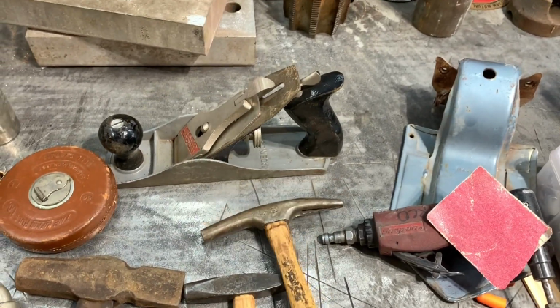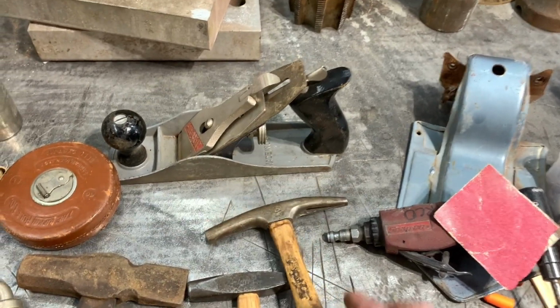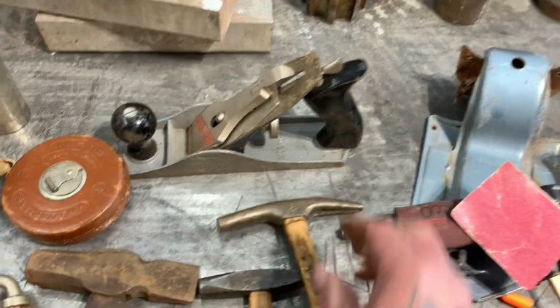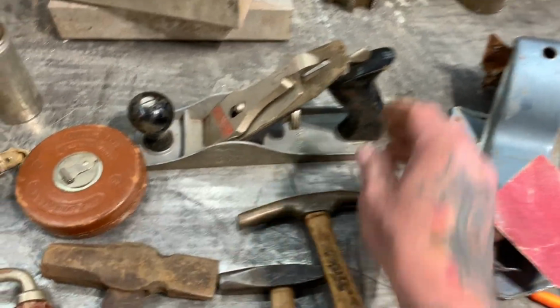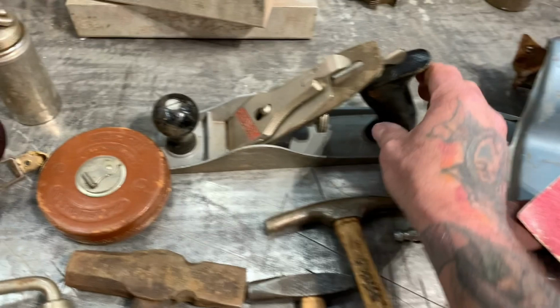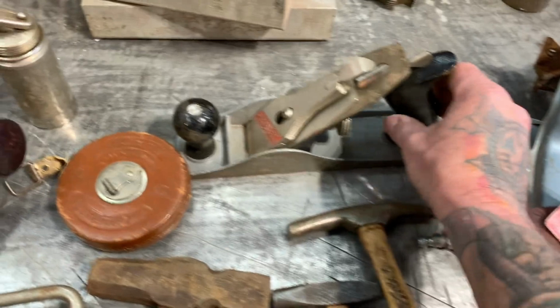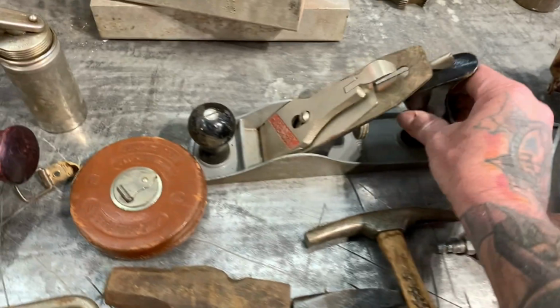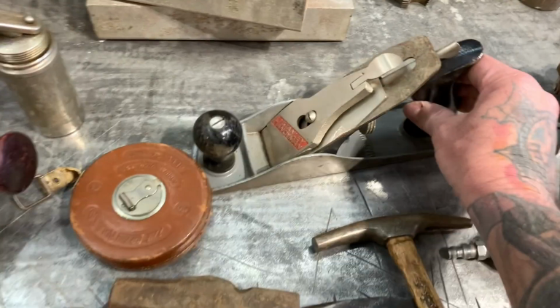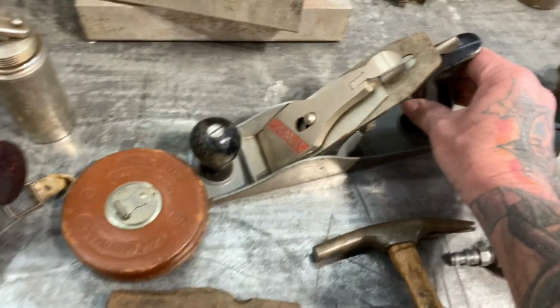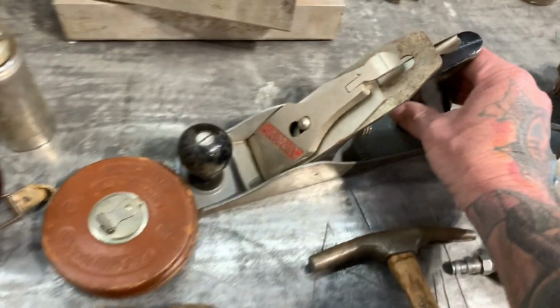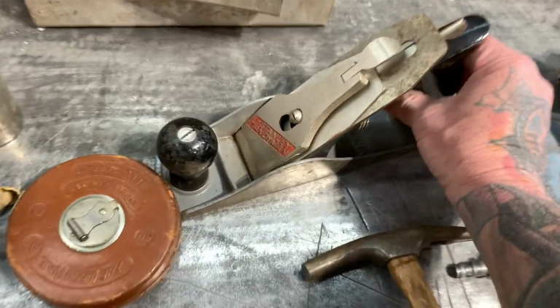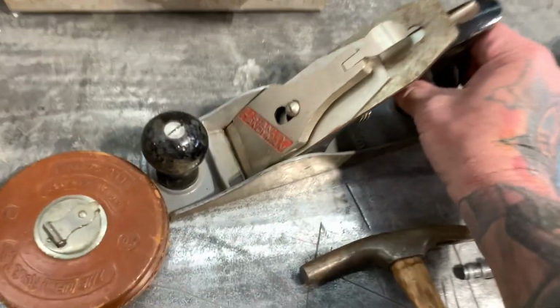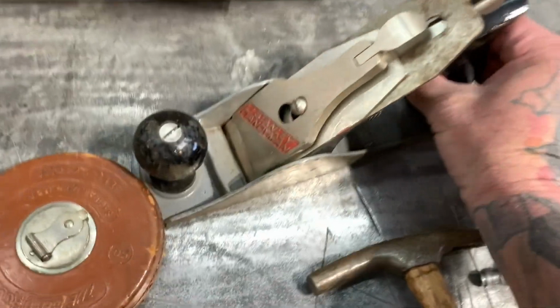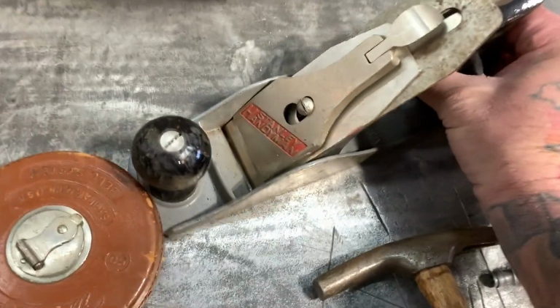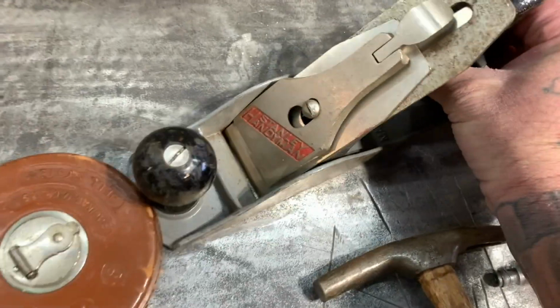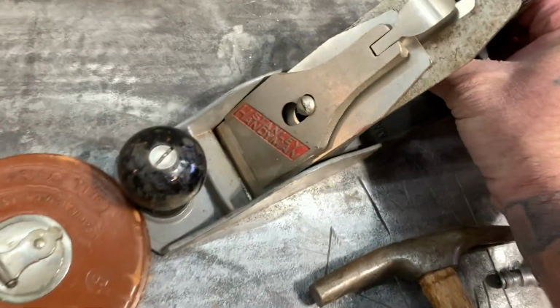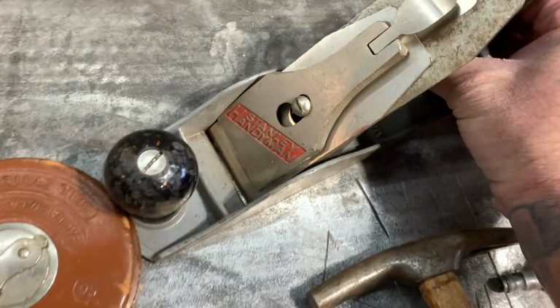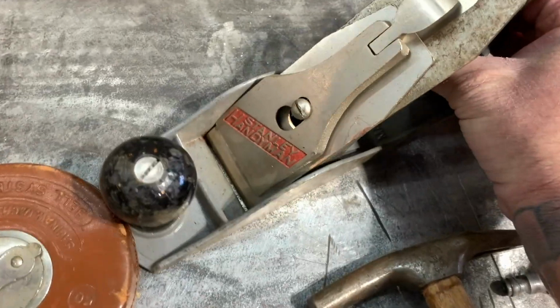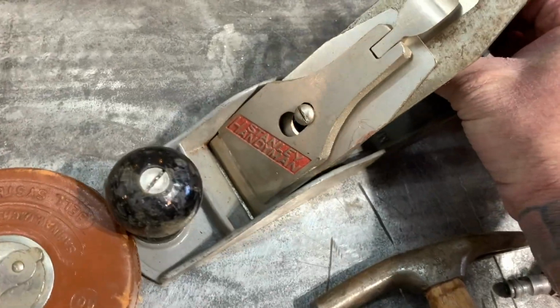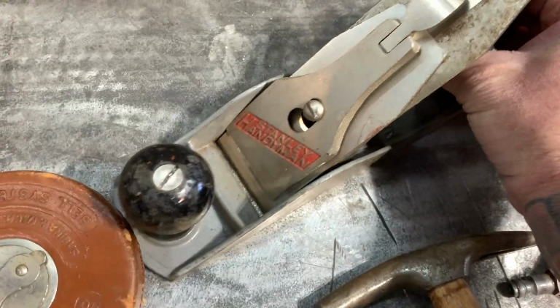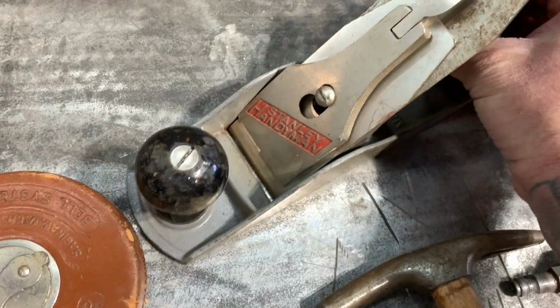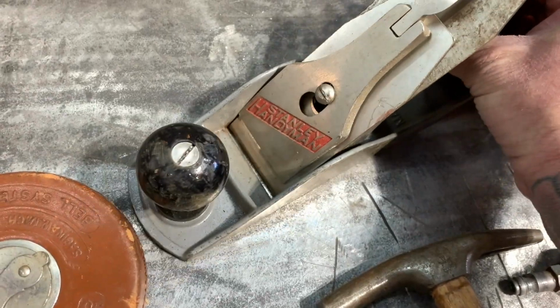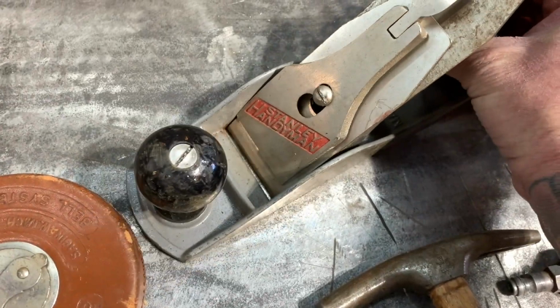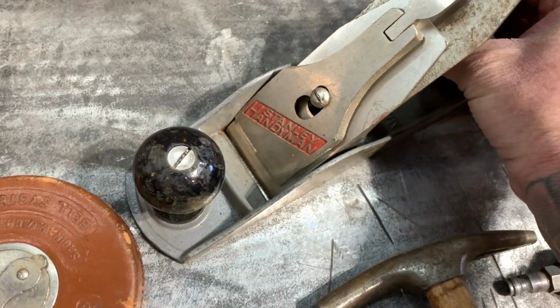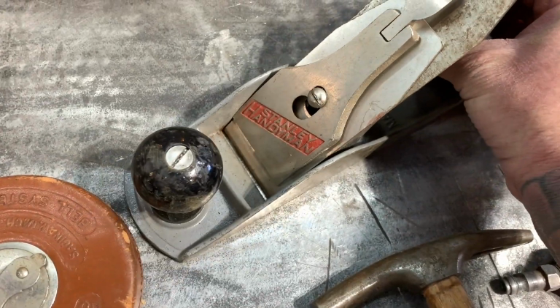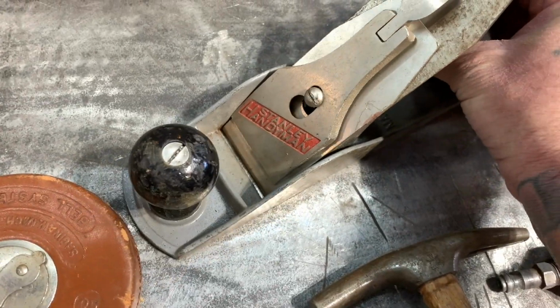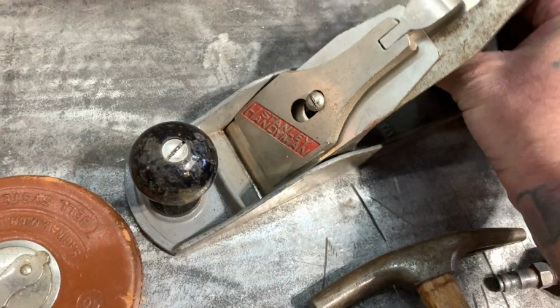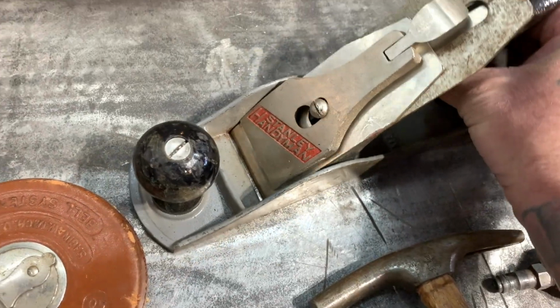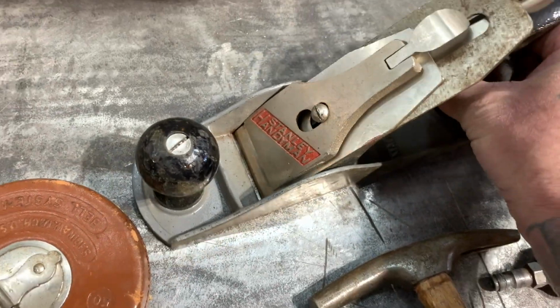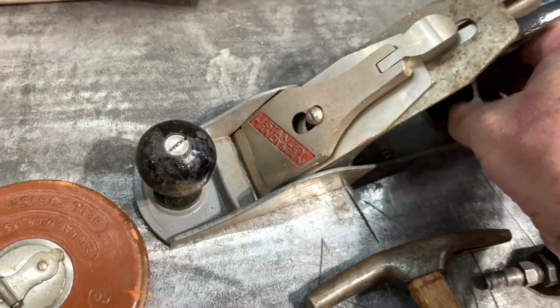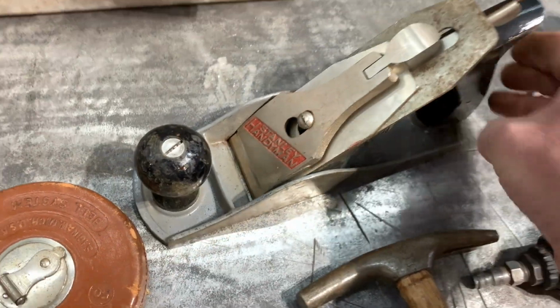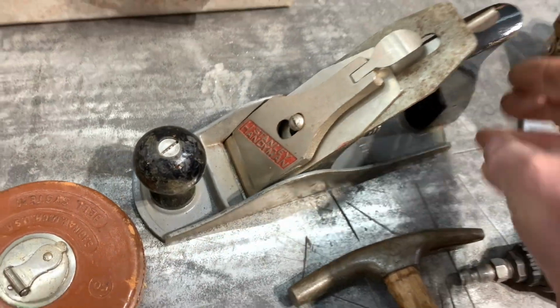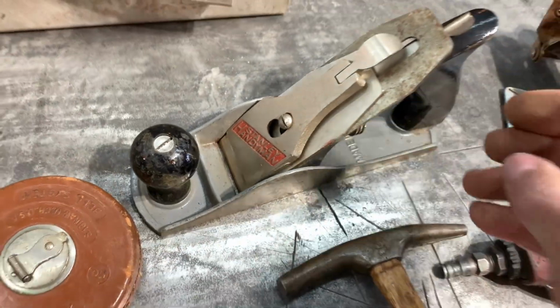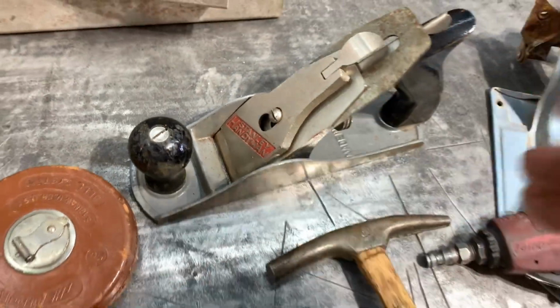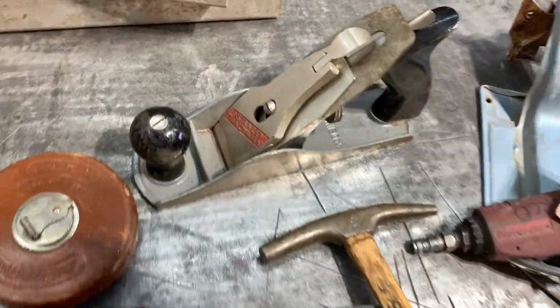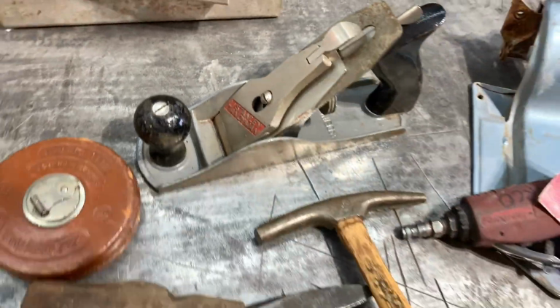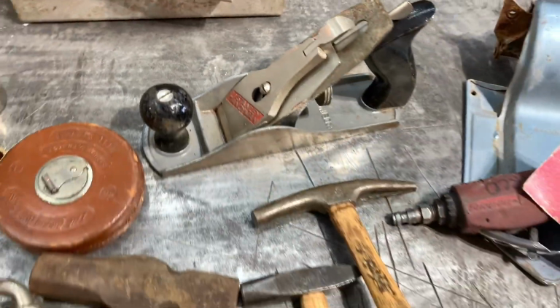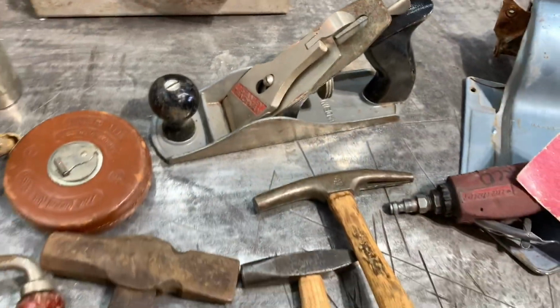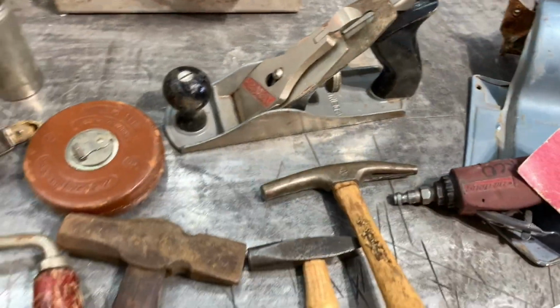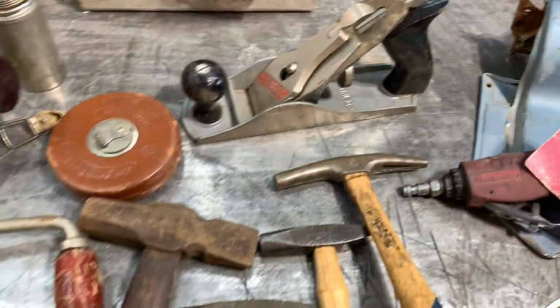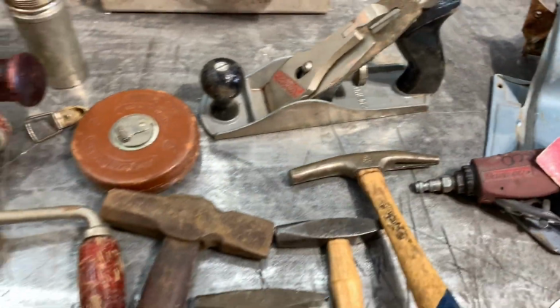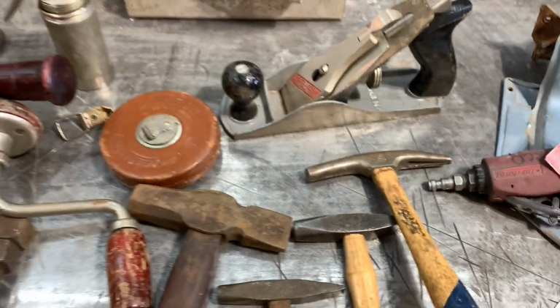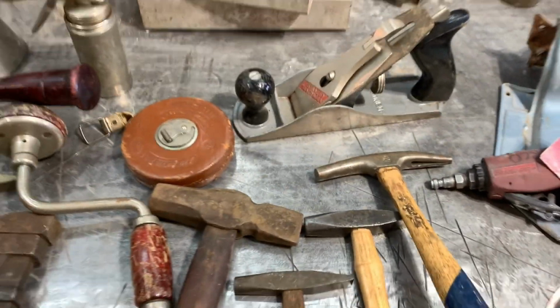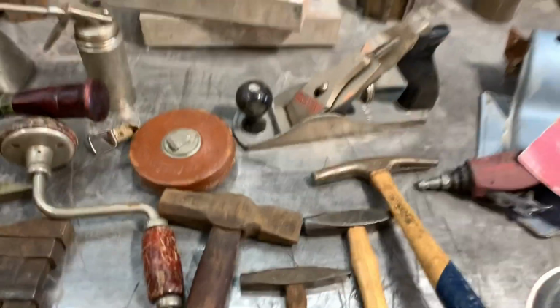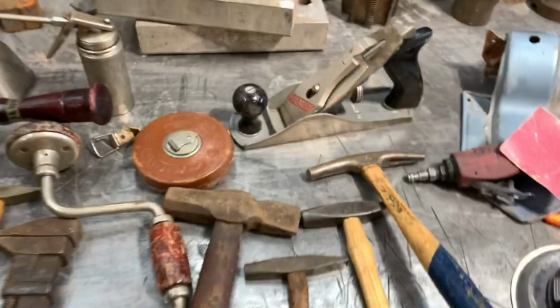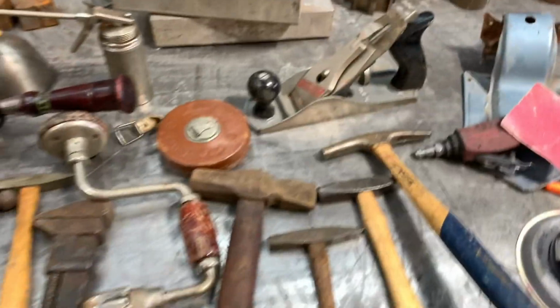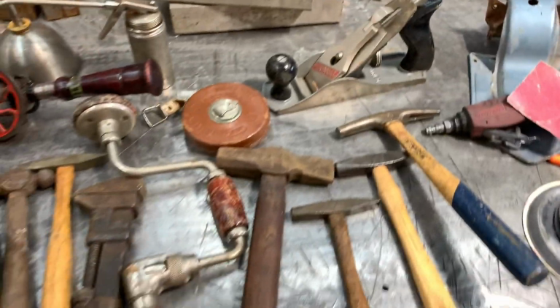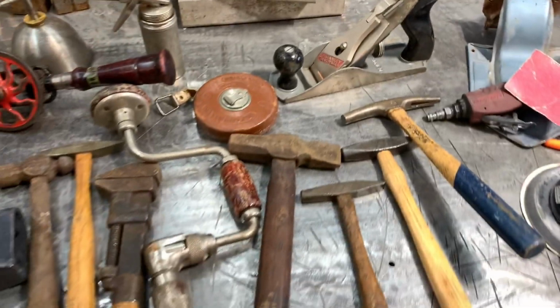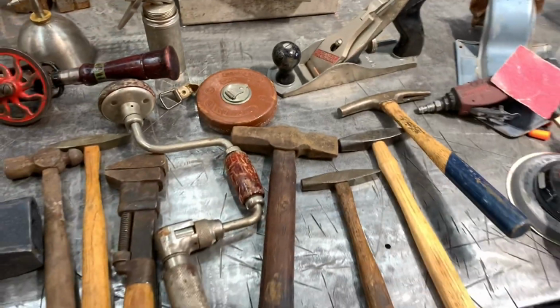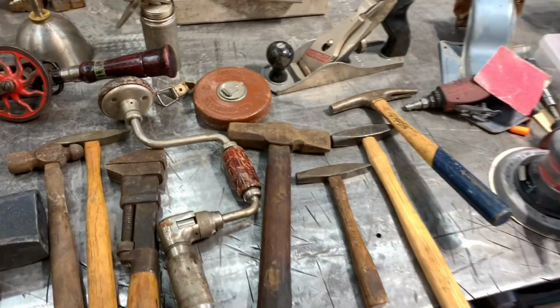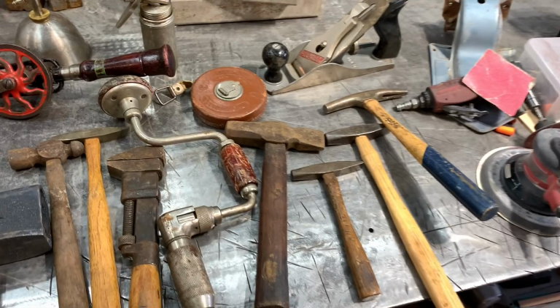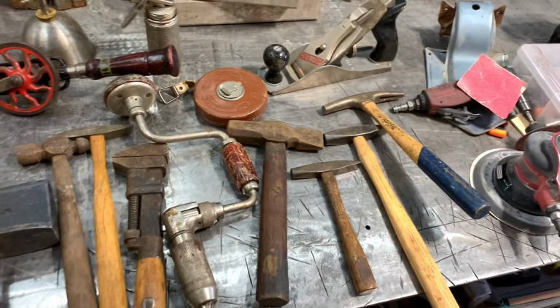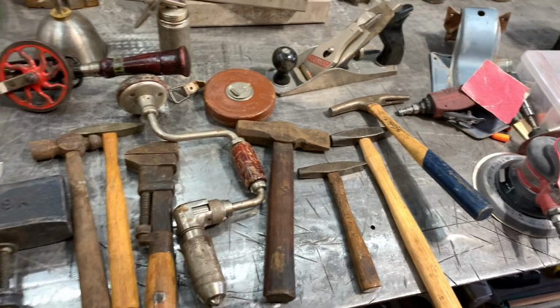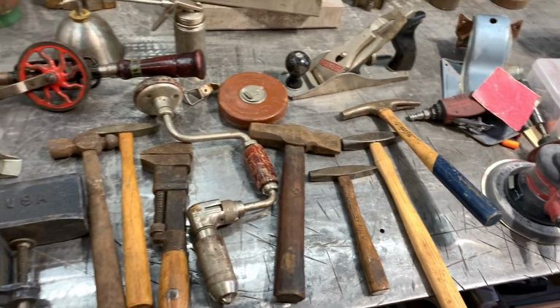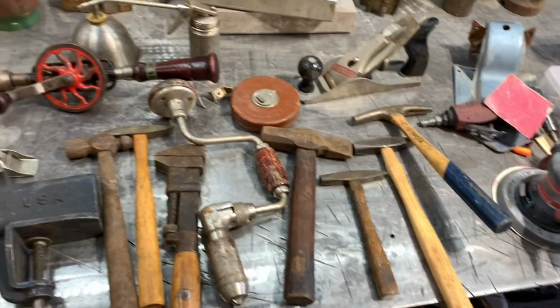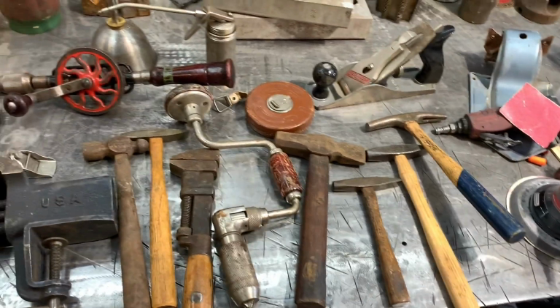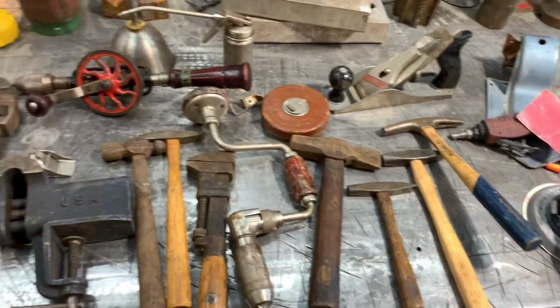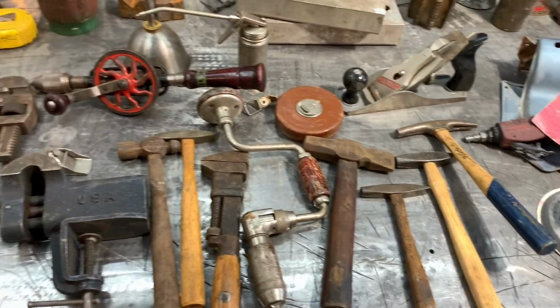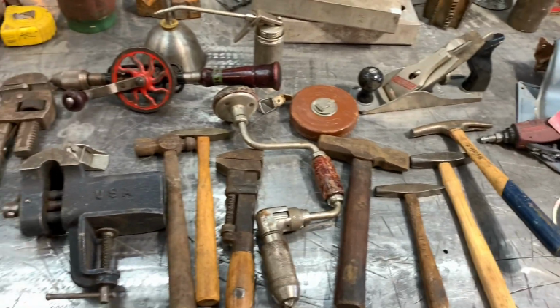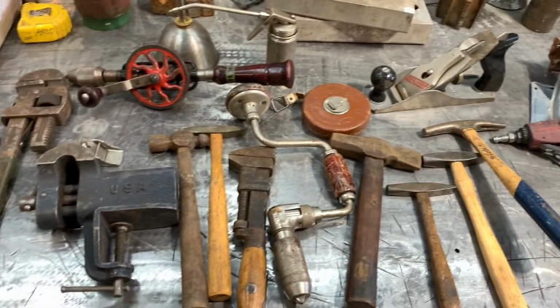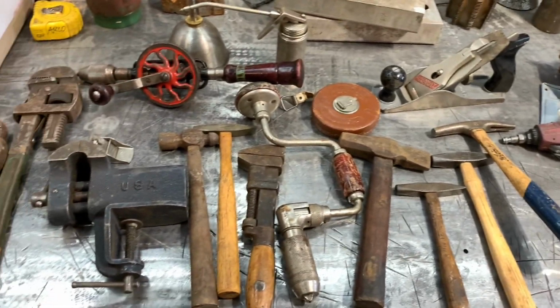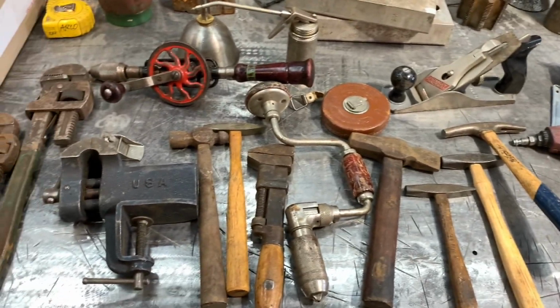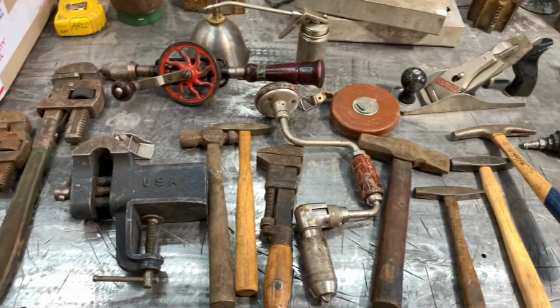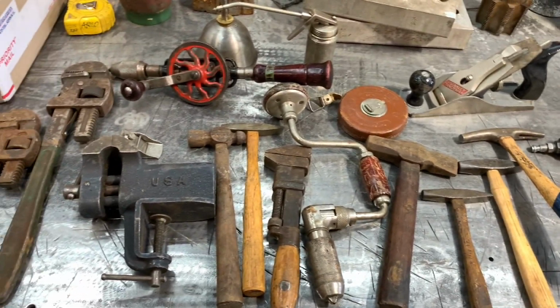And then this vintage Stanley plane here. Got some more good stuff — a lot more coming.